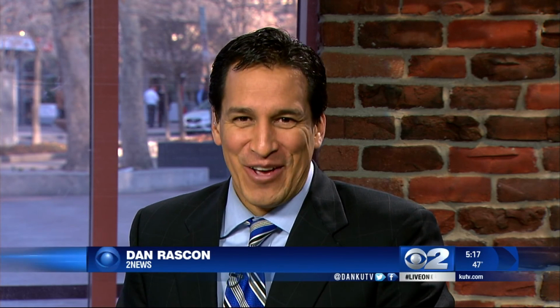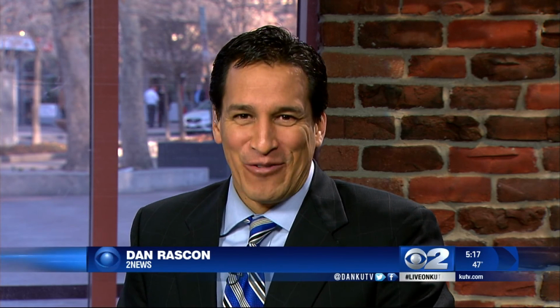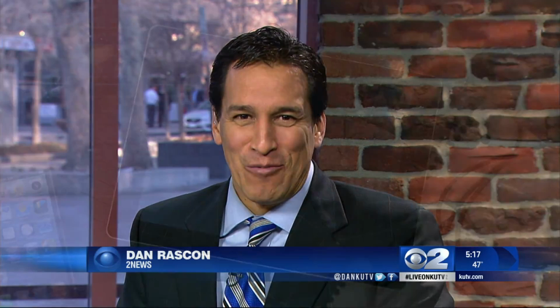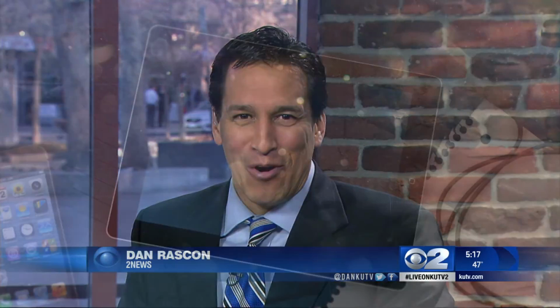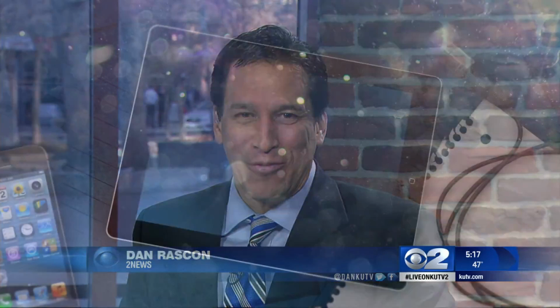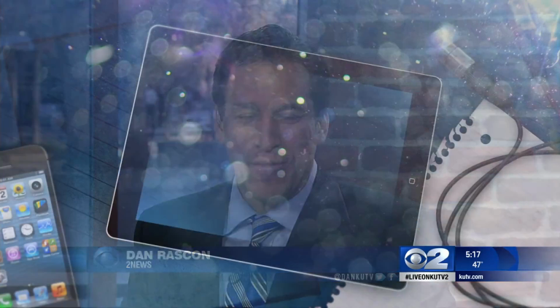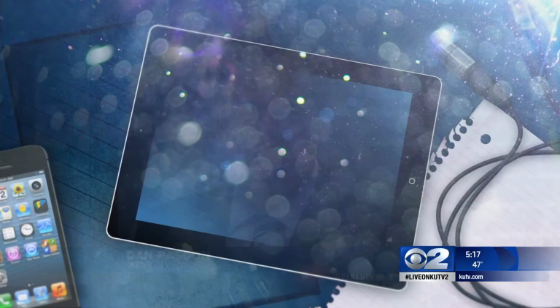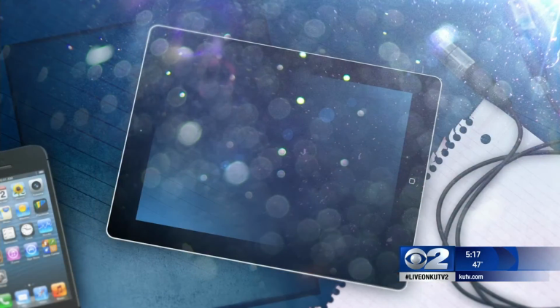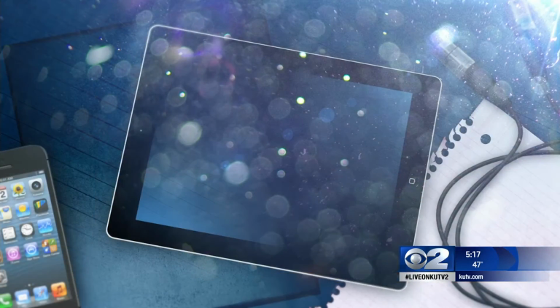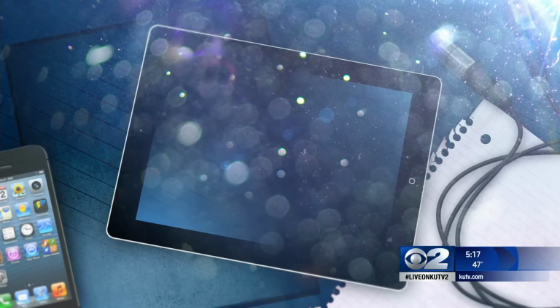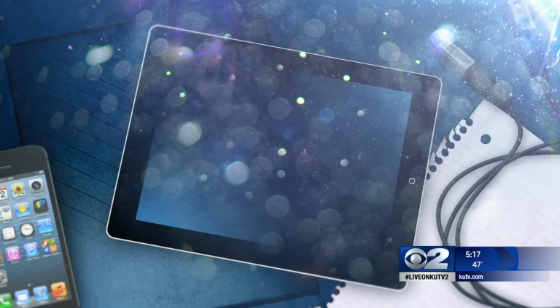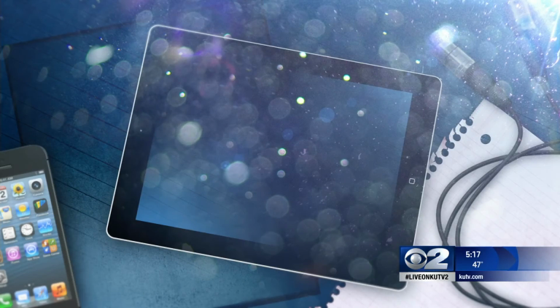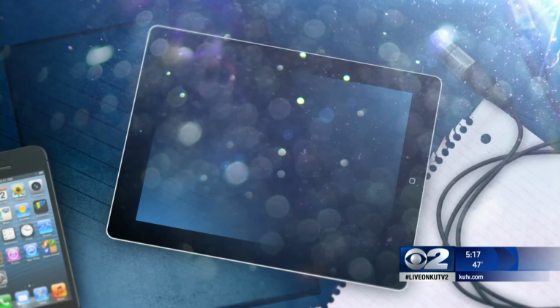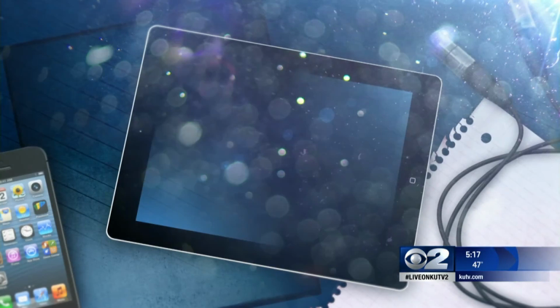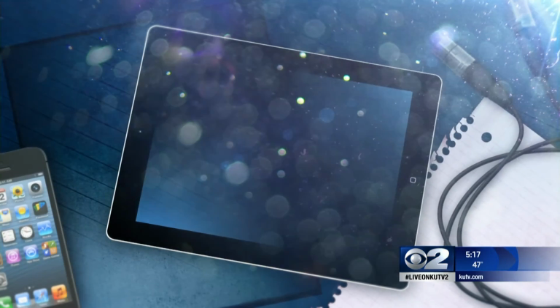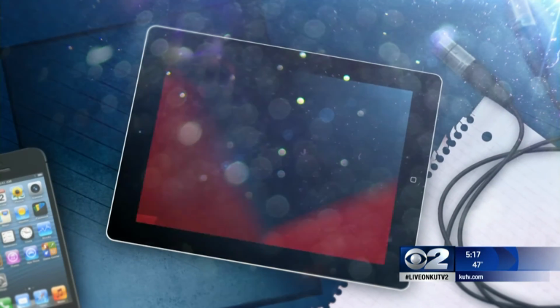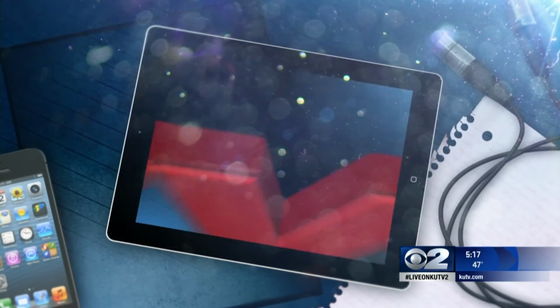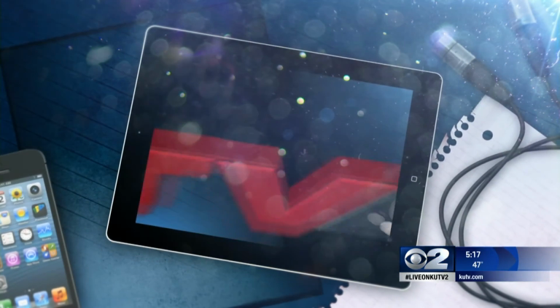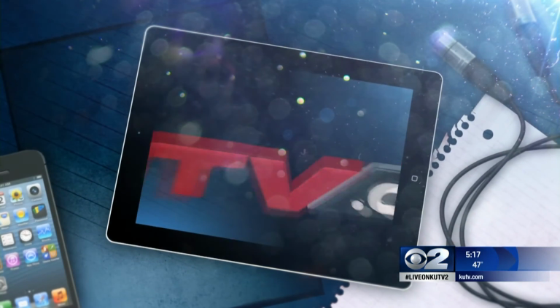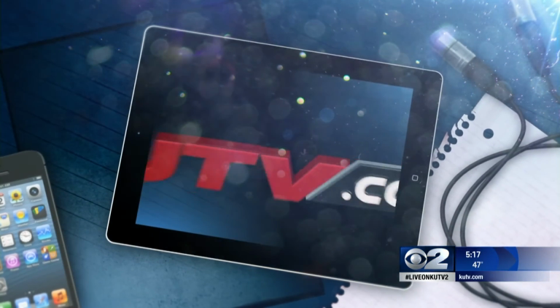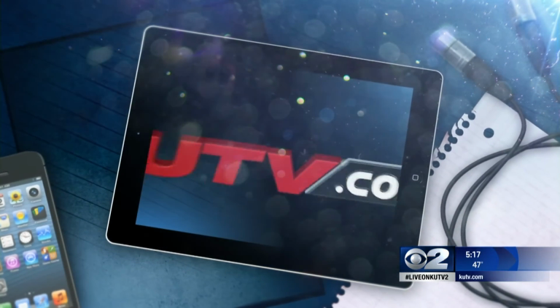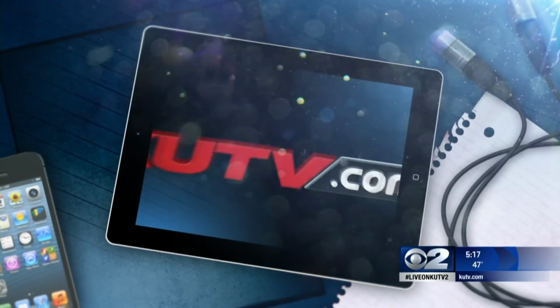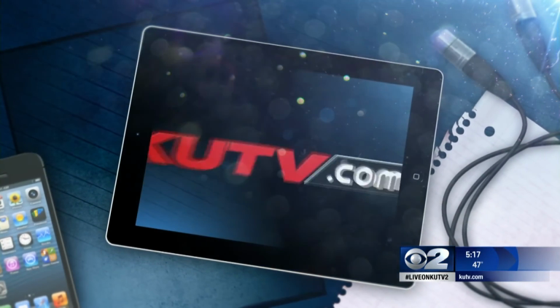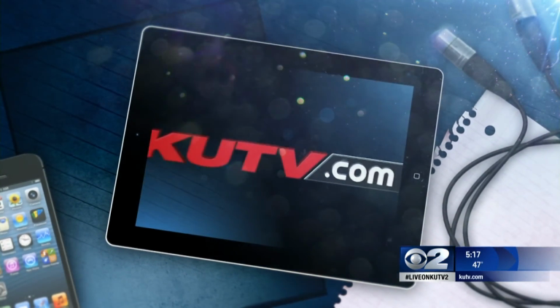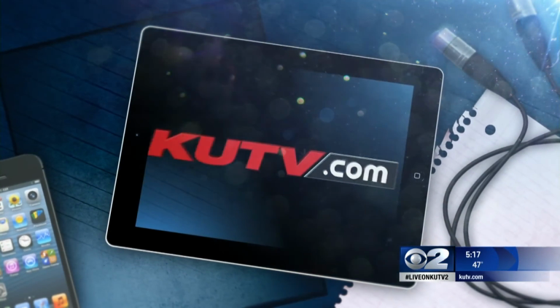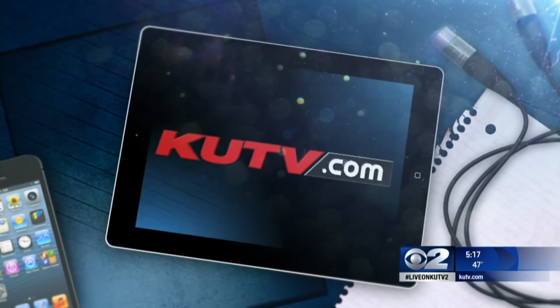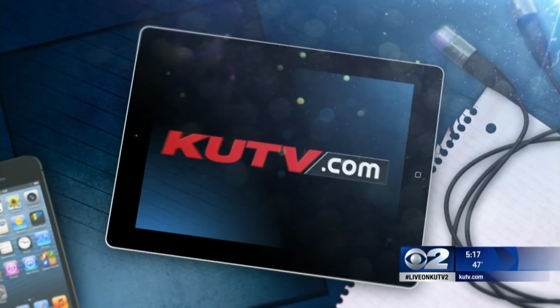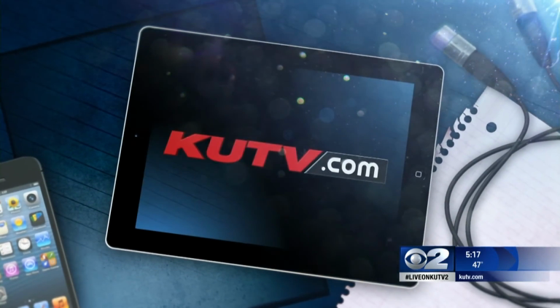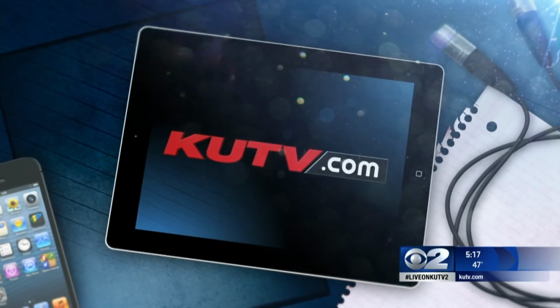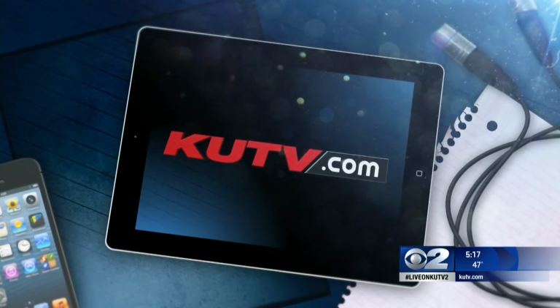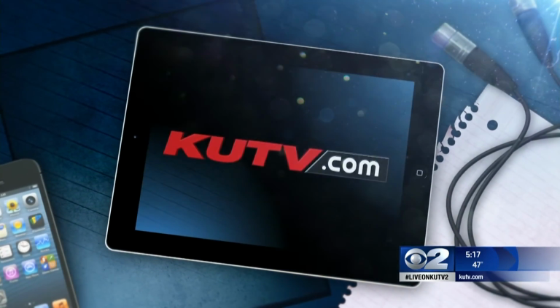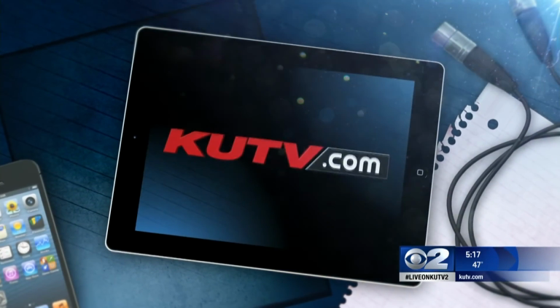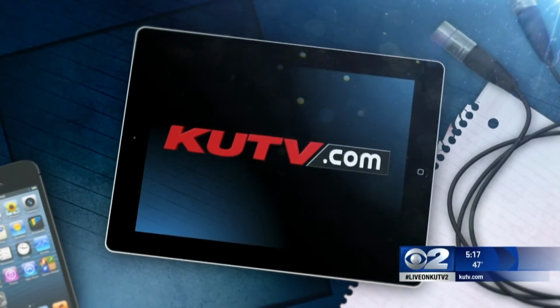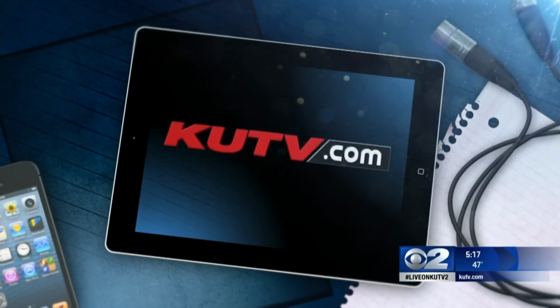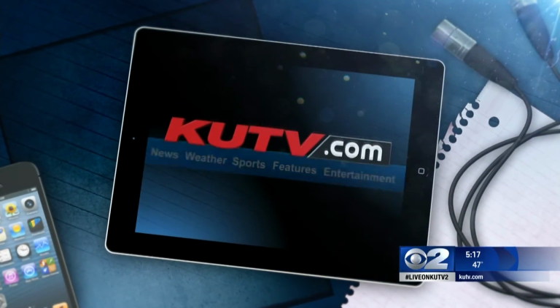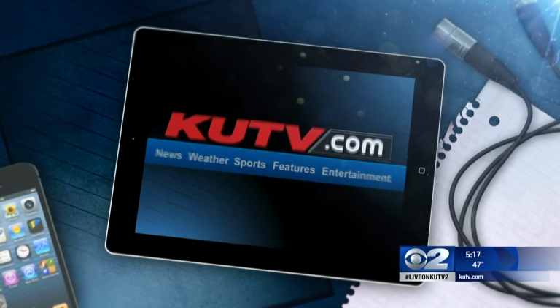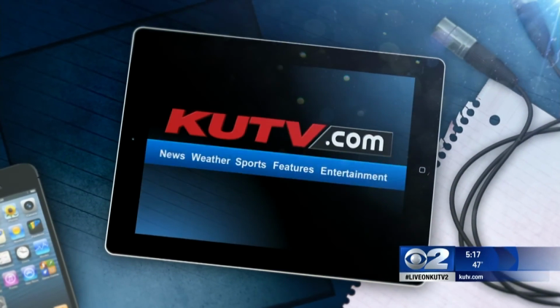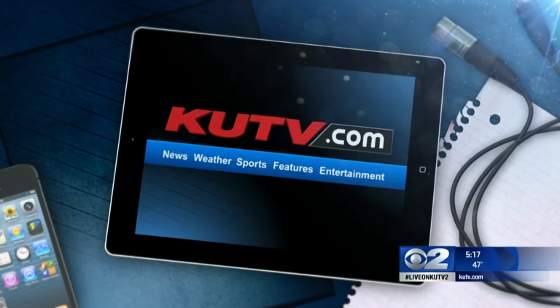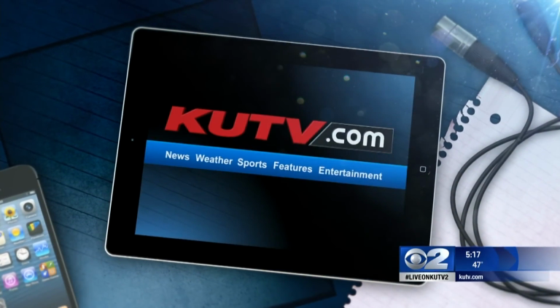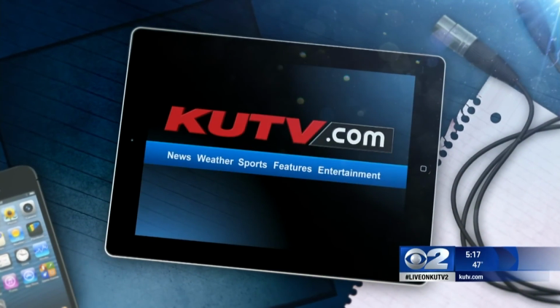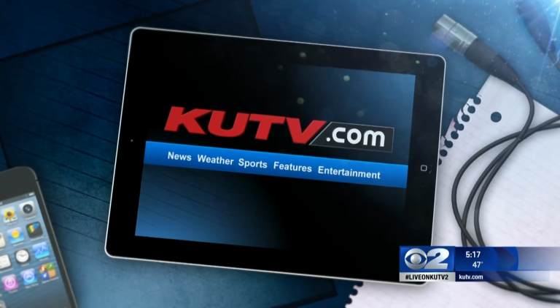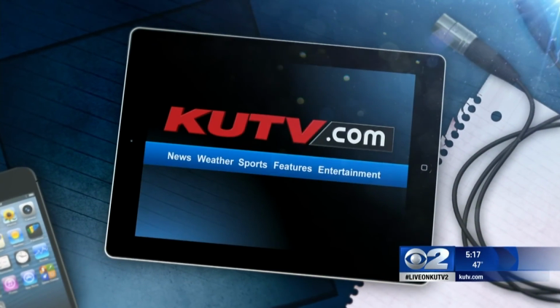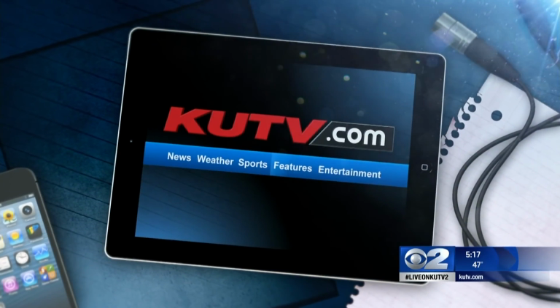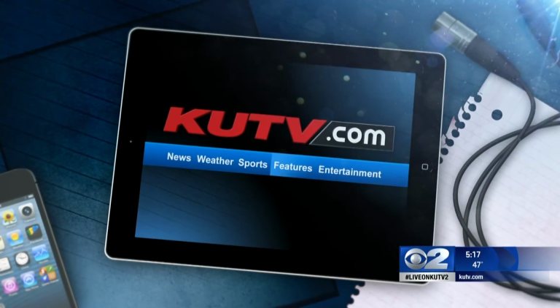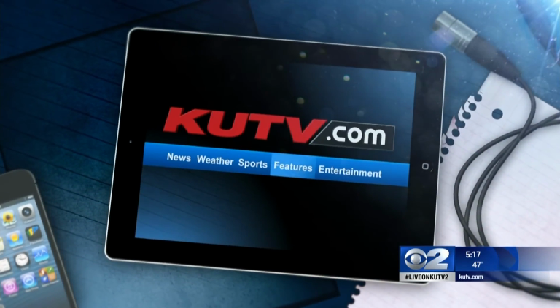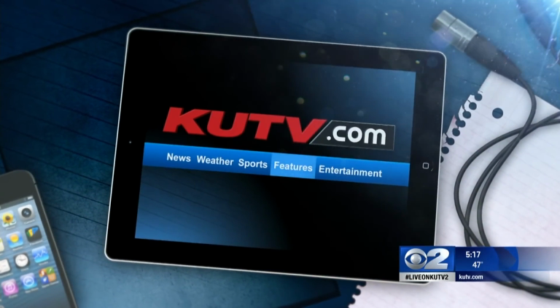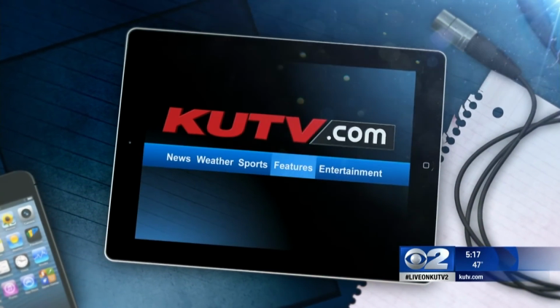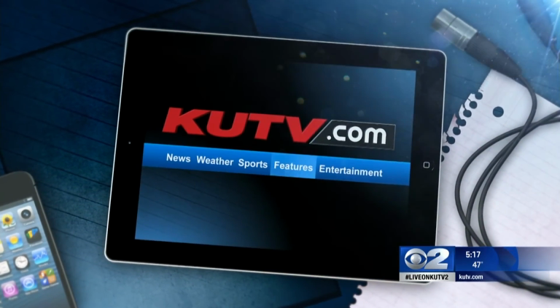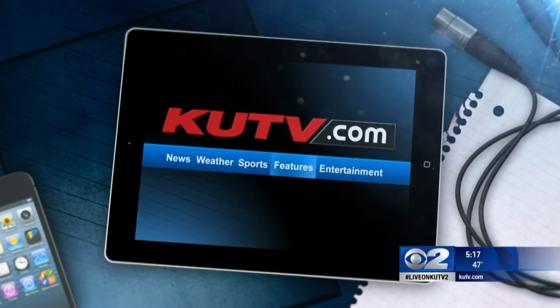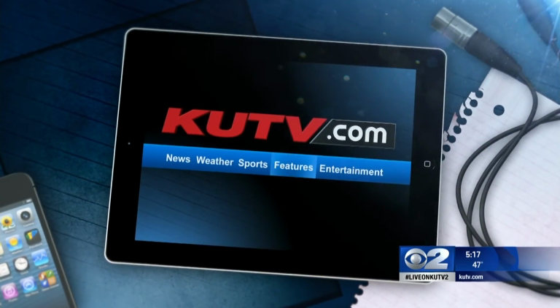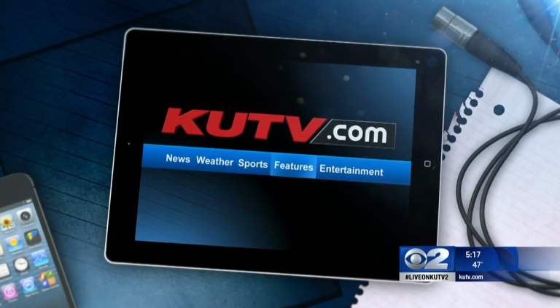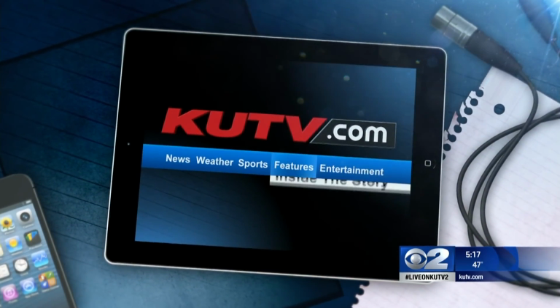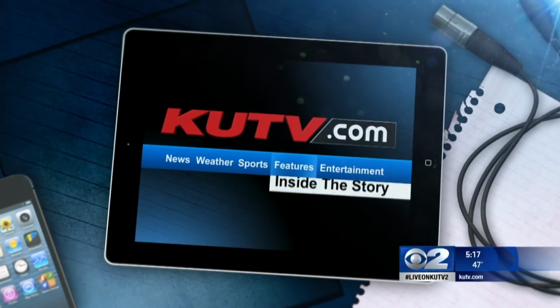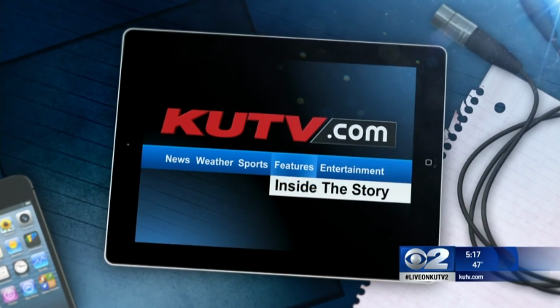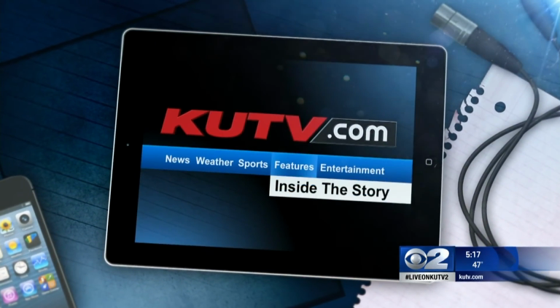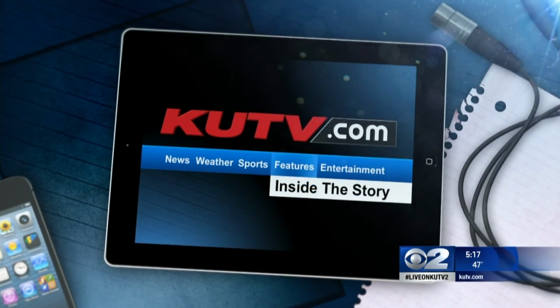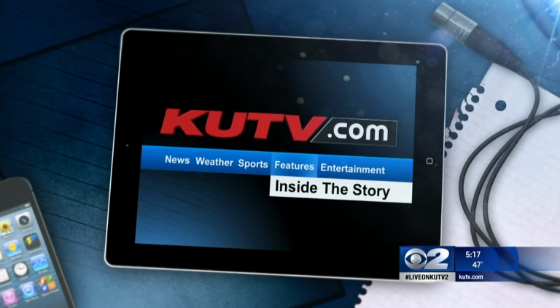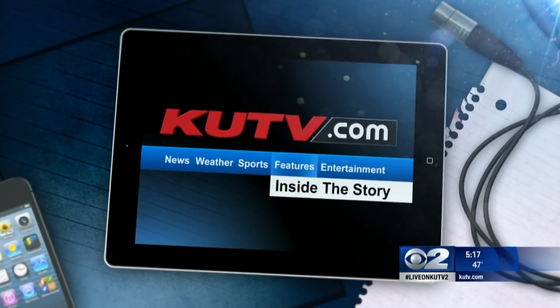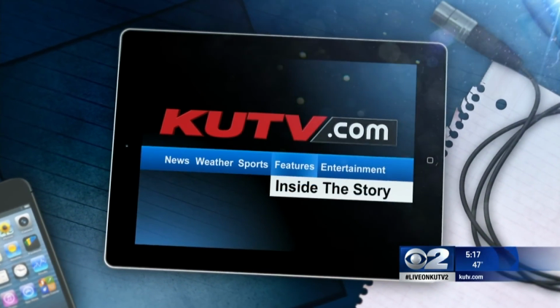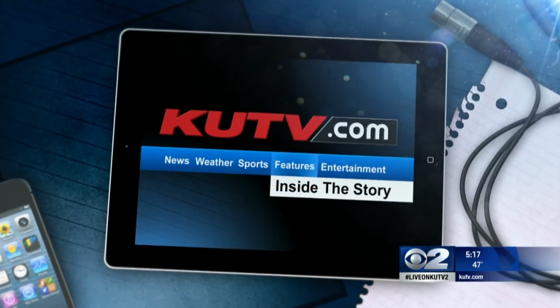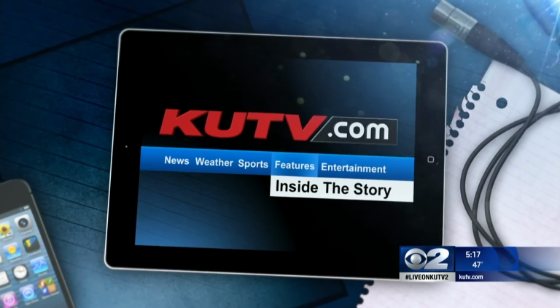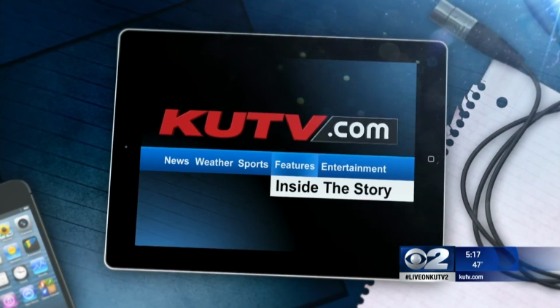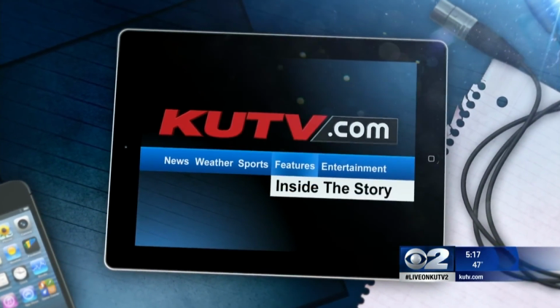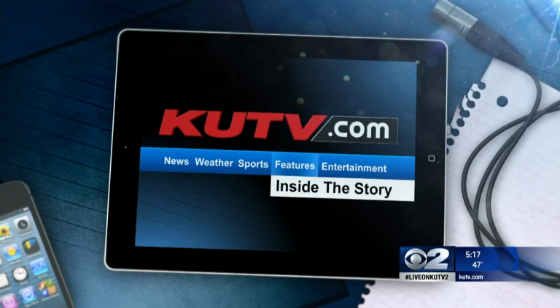For more information on this story and other Inside the Stories, go to our website, KUTV.com. Click on Features and Inside the Stories.